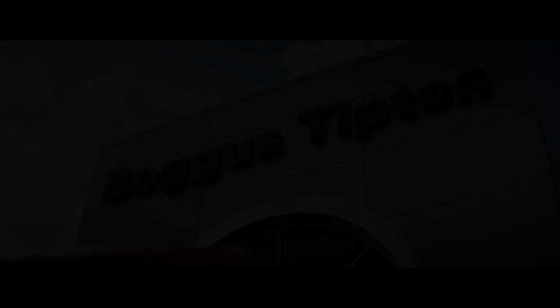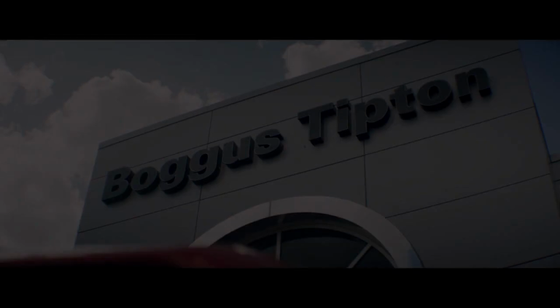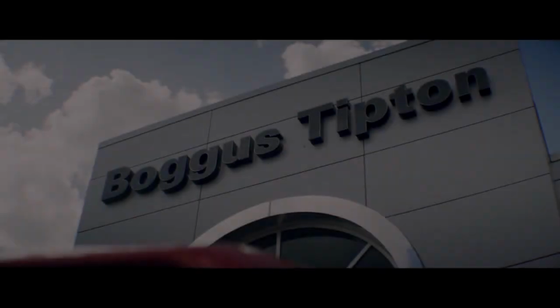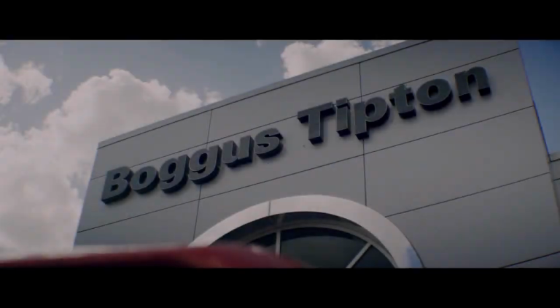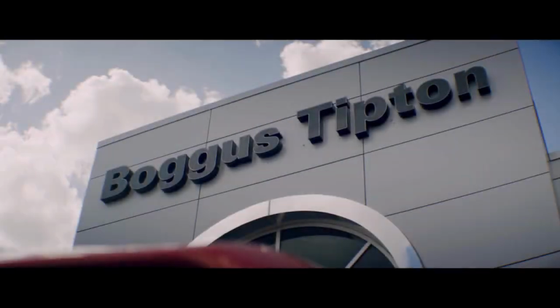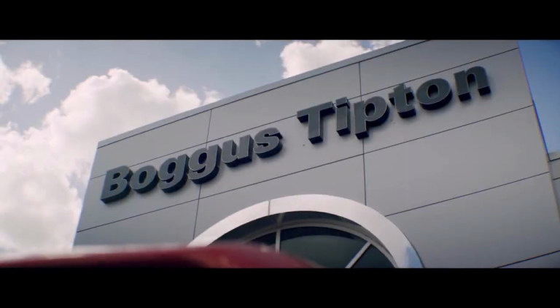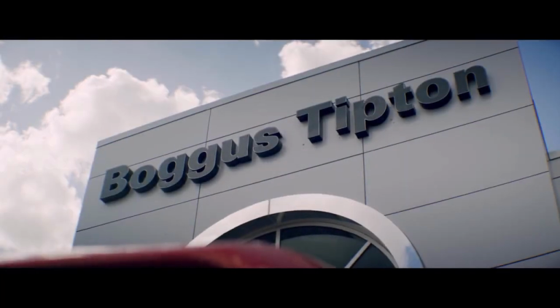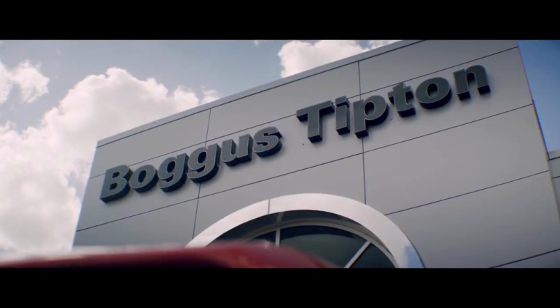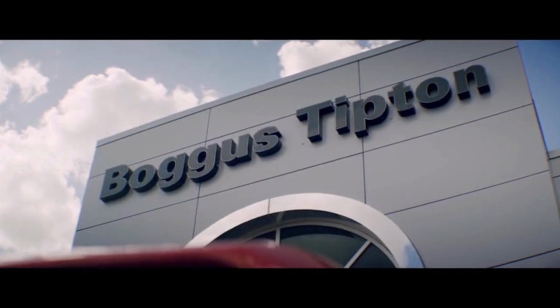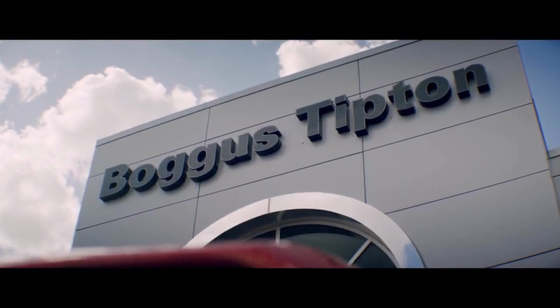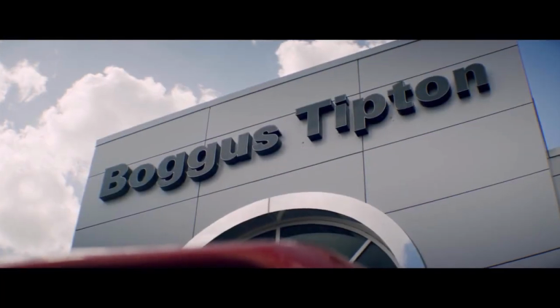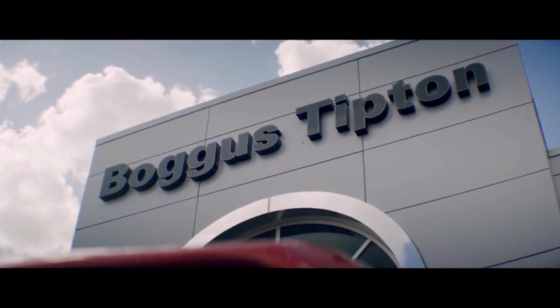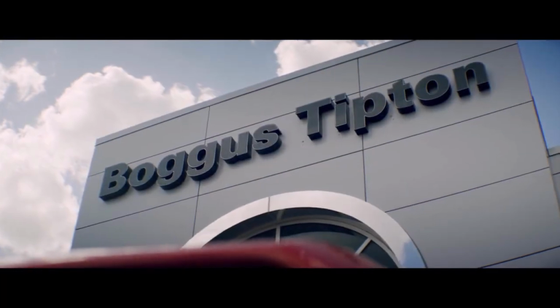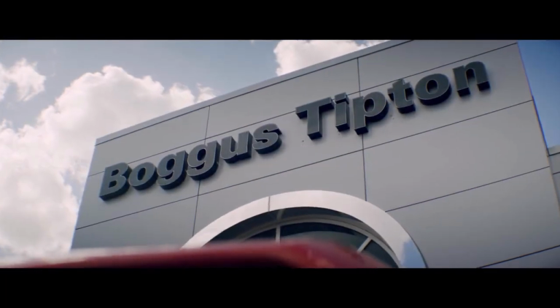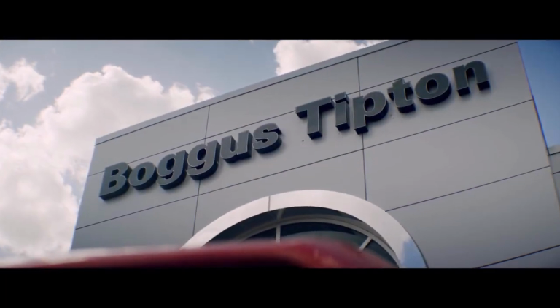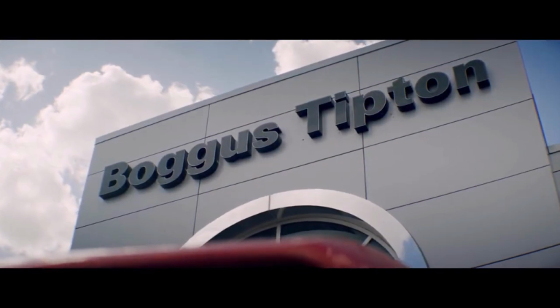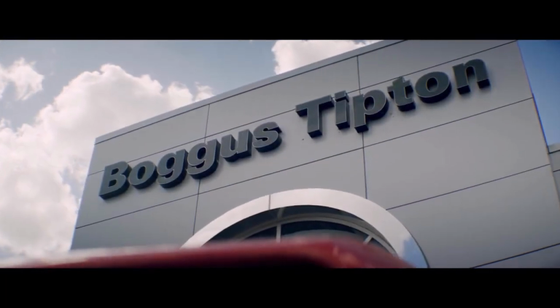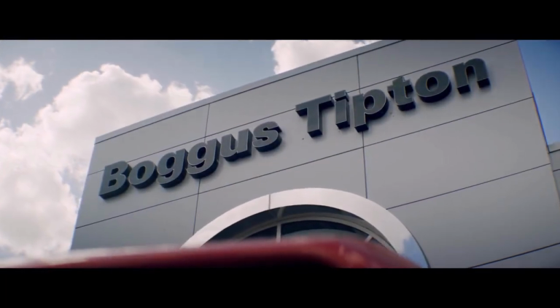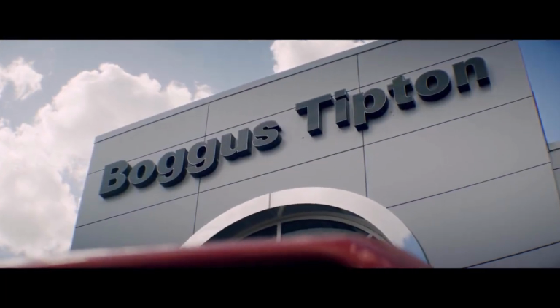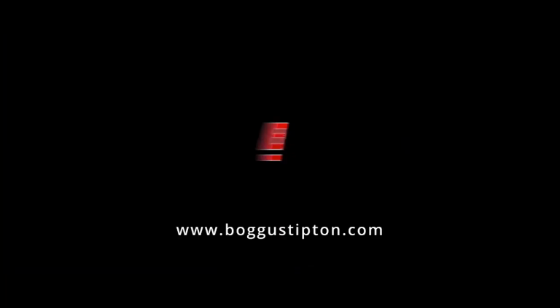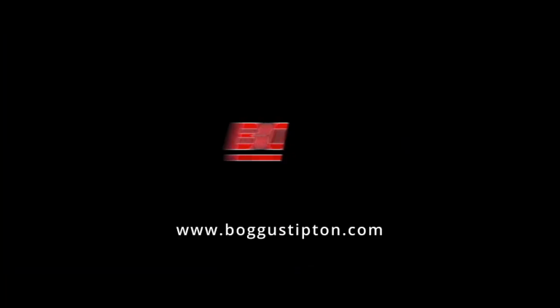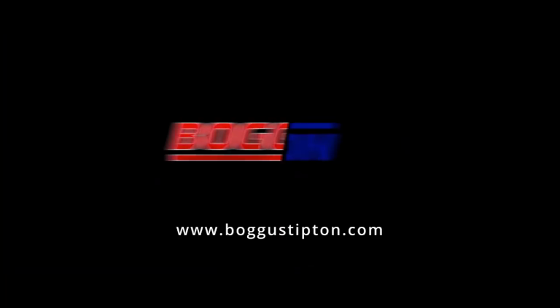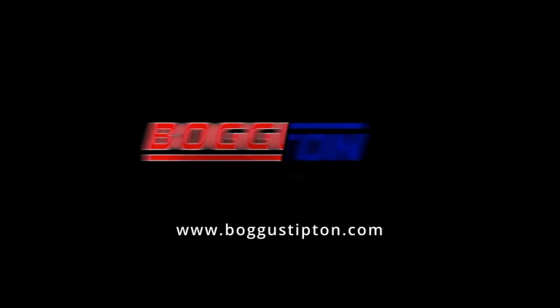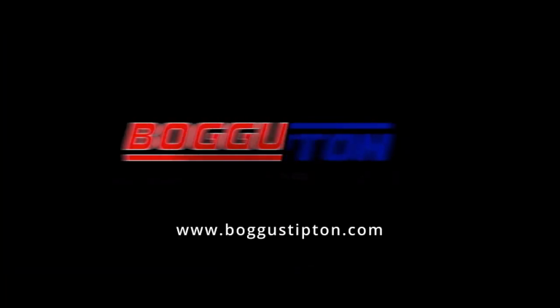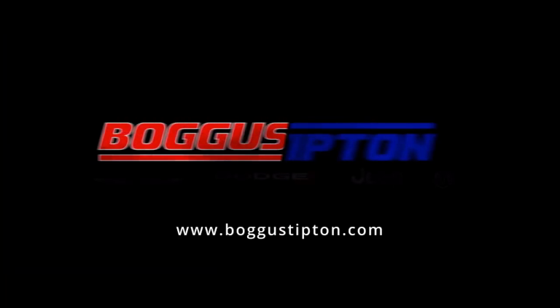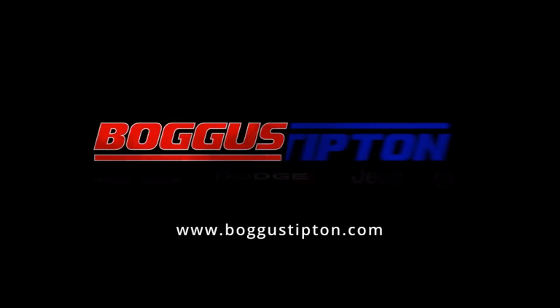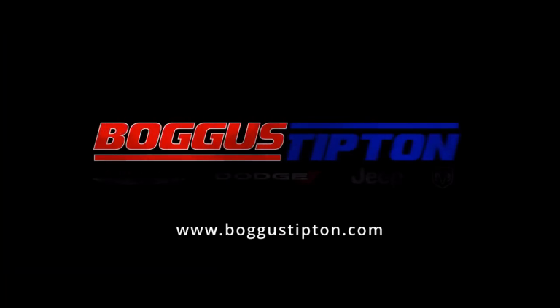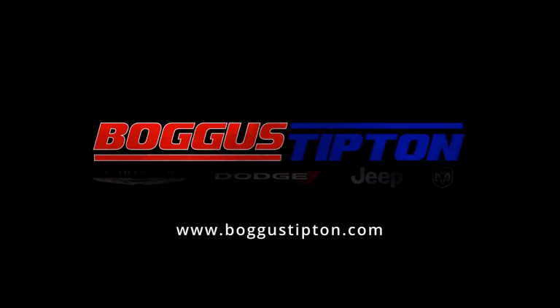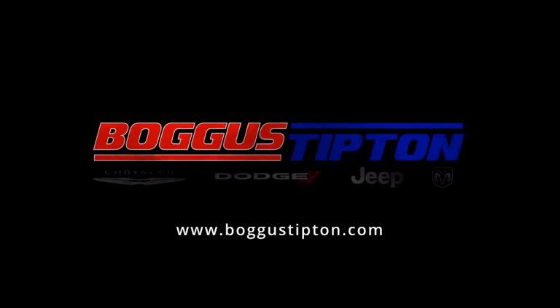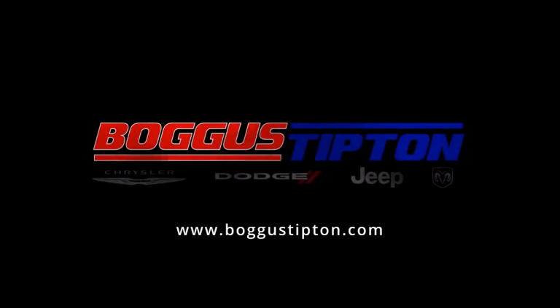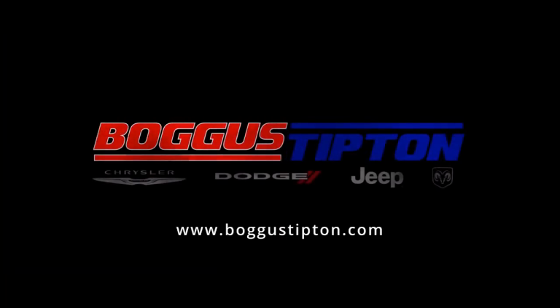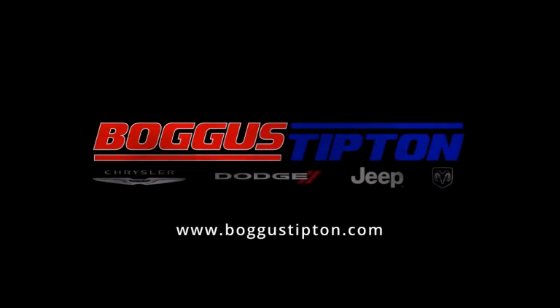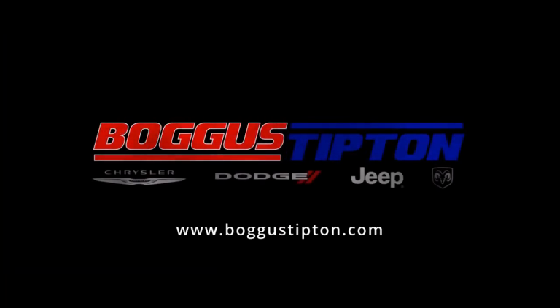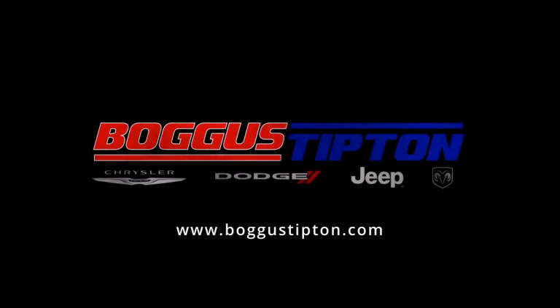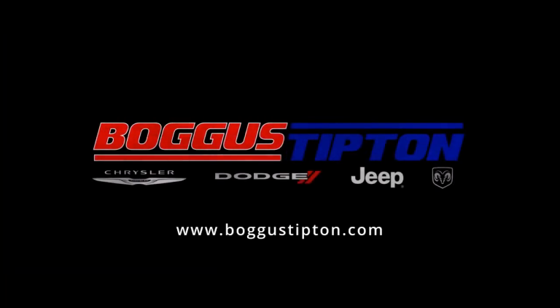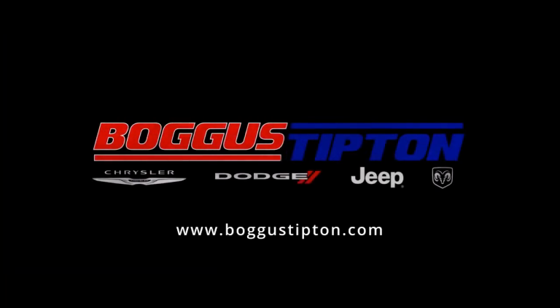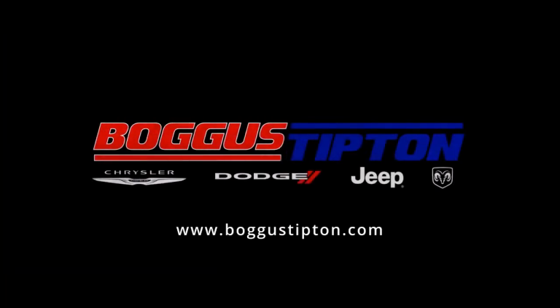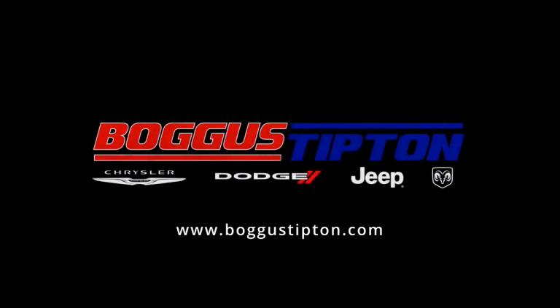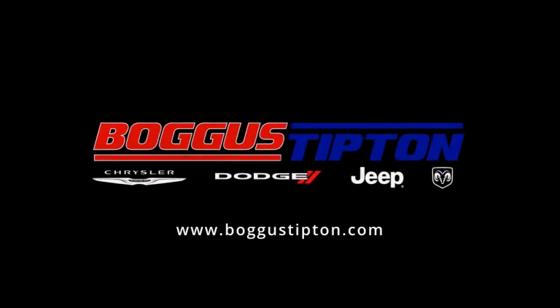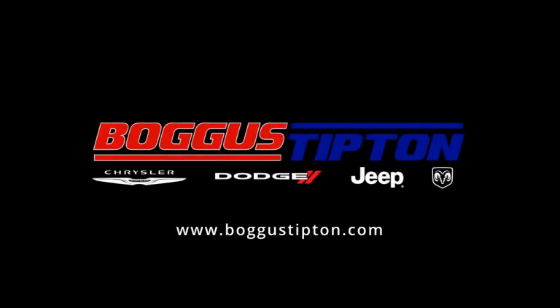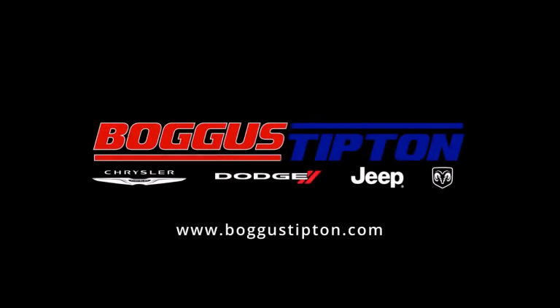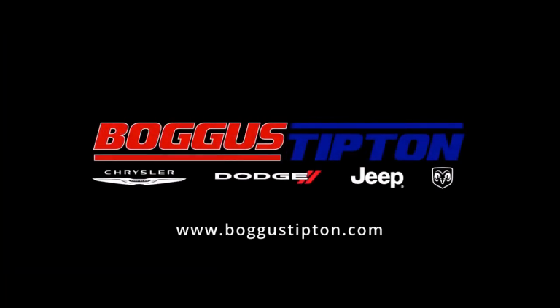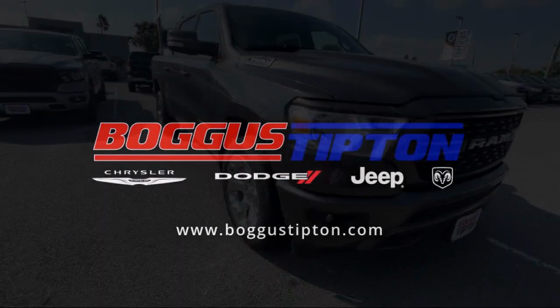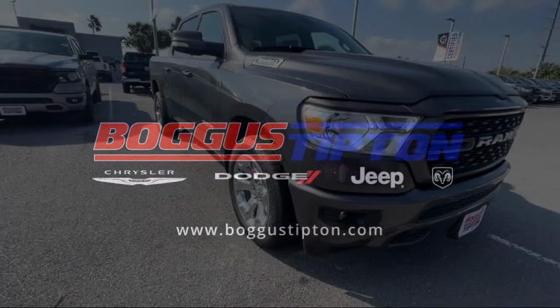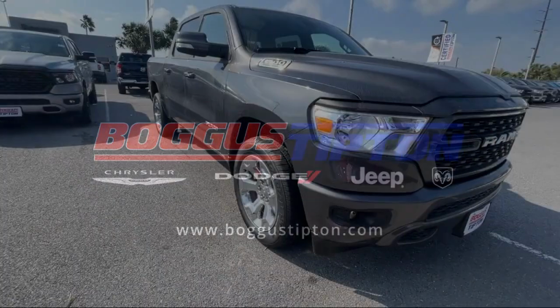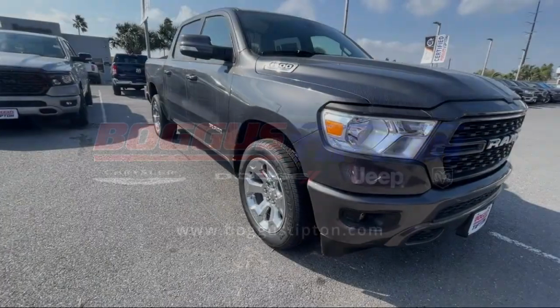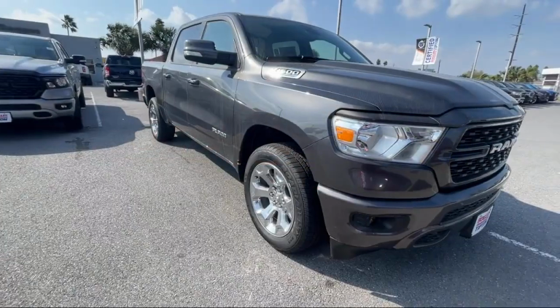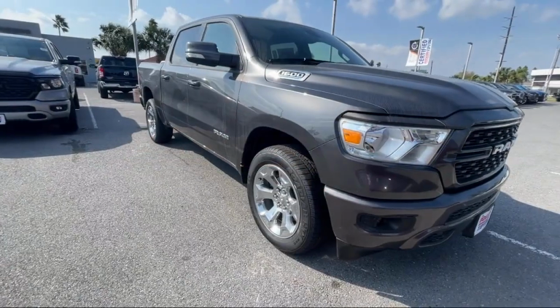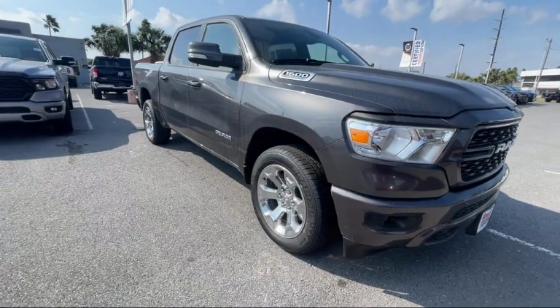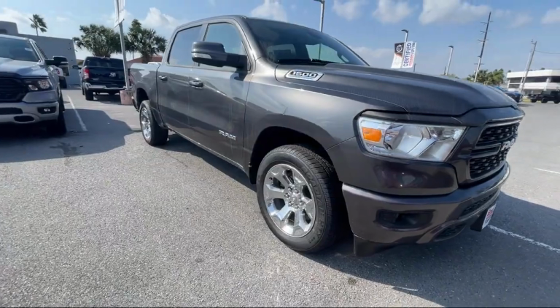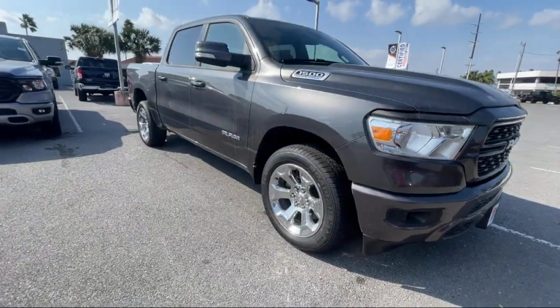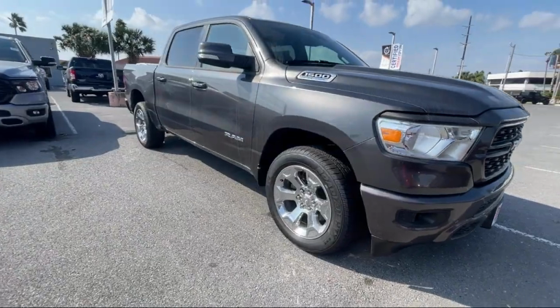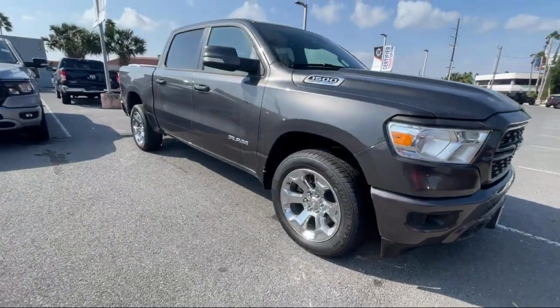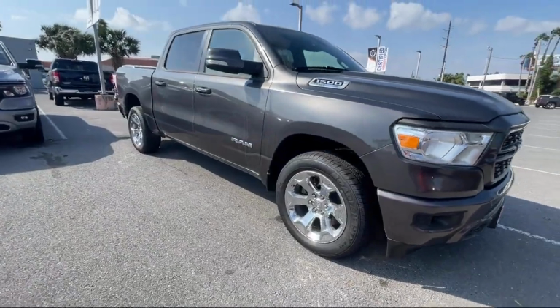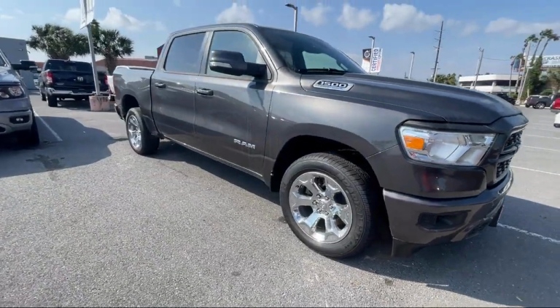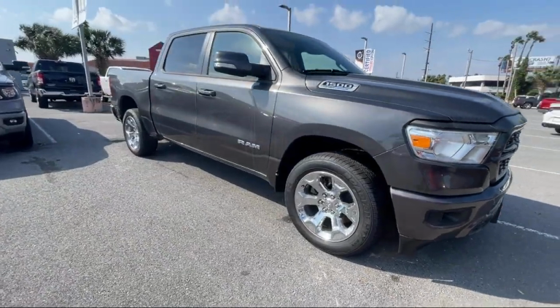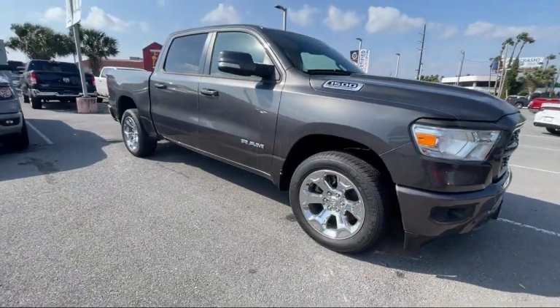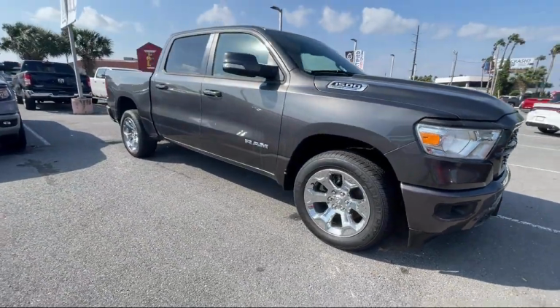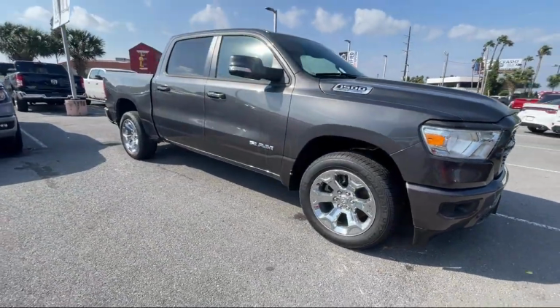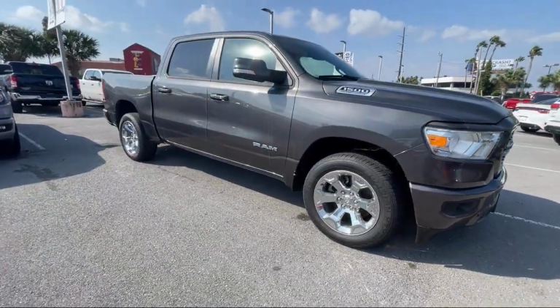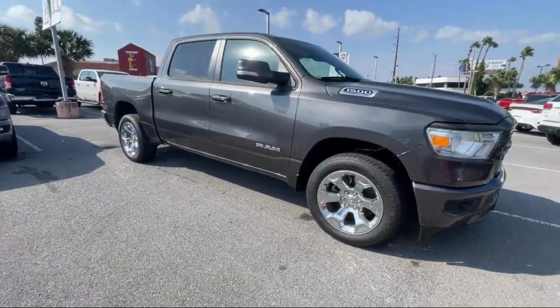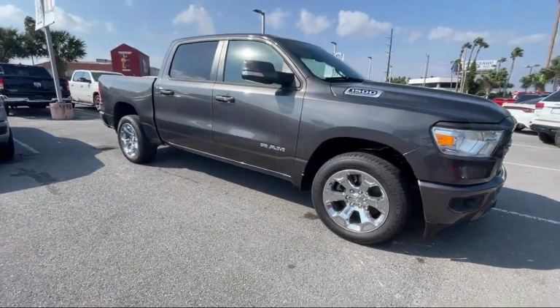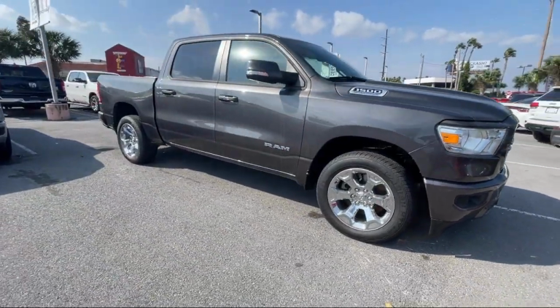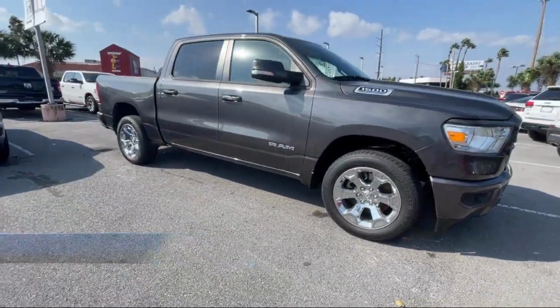Welcome to Boggus Tipton Chrysler Dodge. Here's a look at another one of our great vehicles from our inventory.